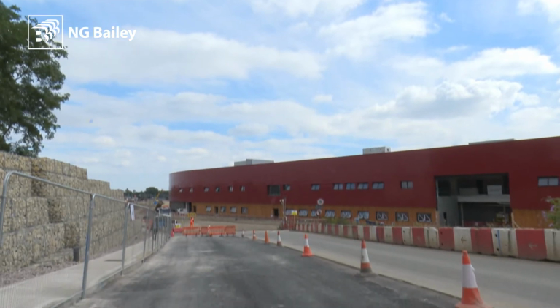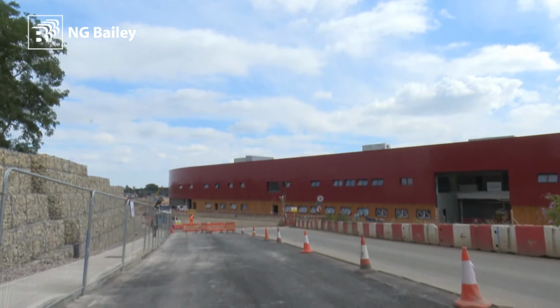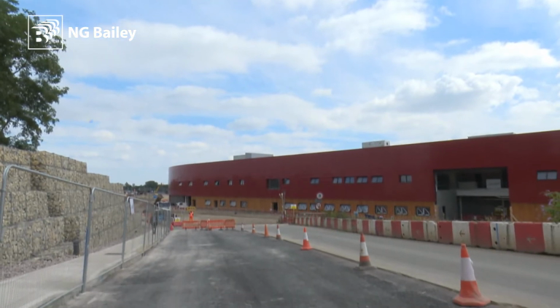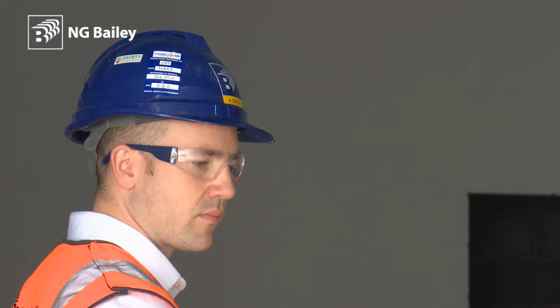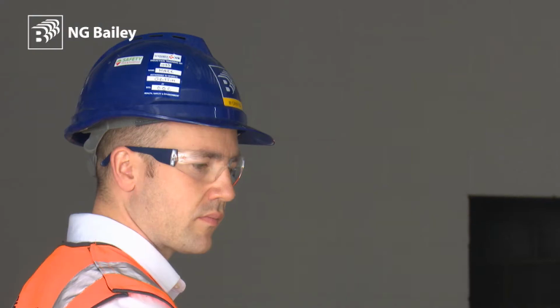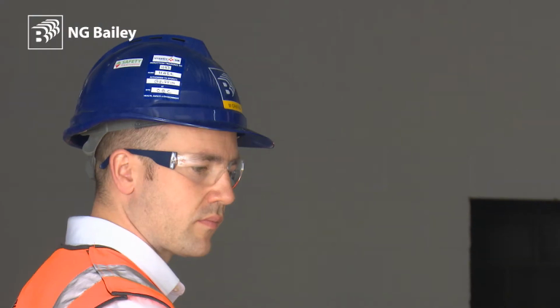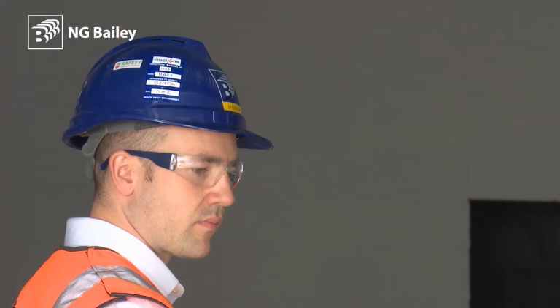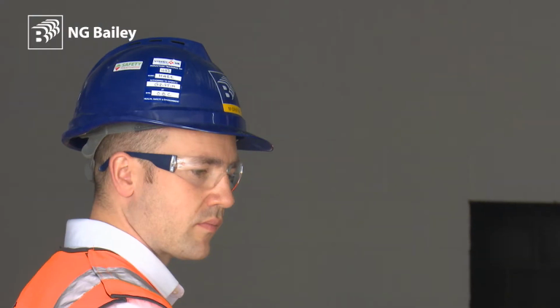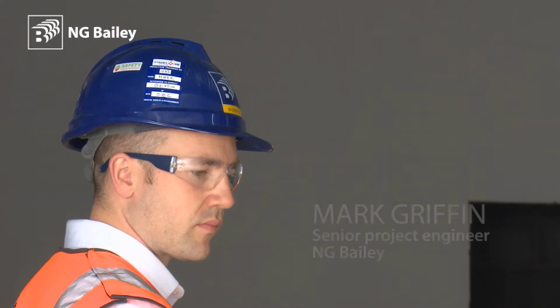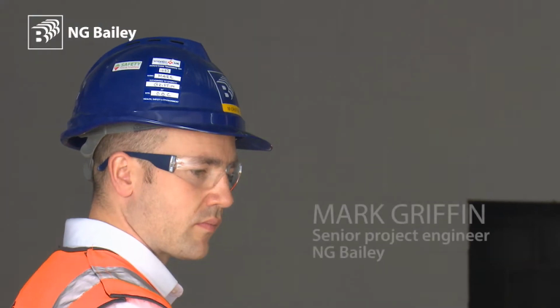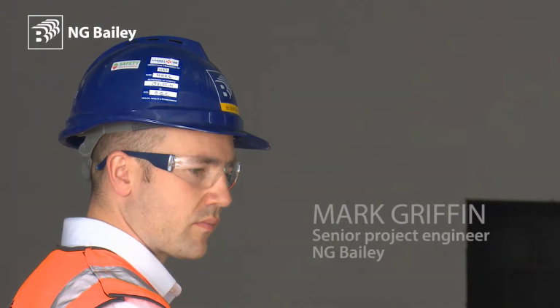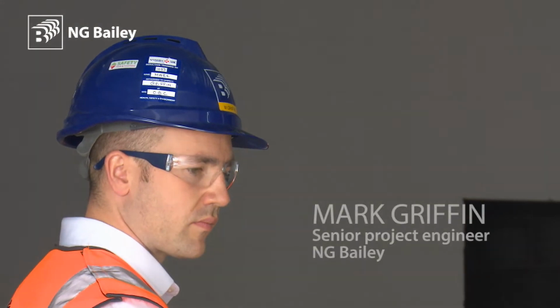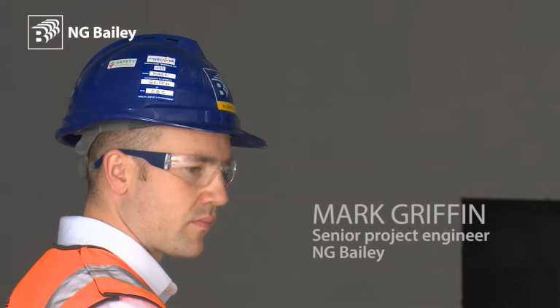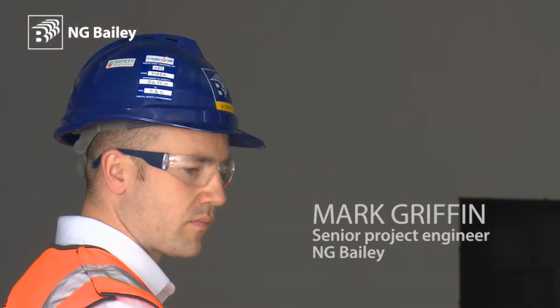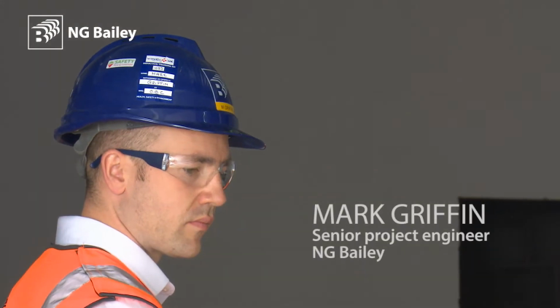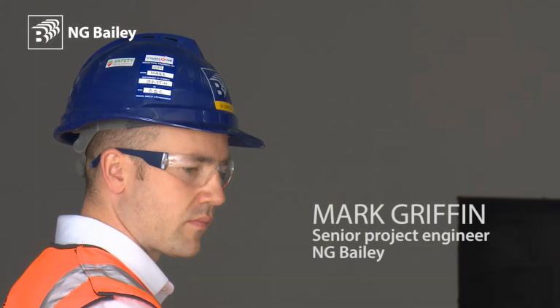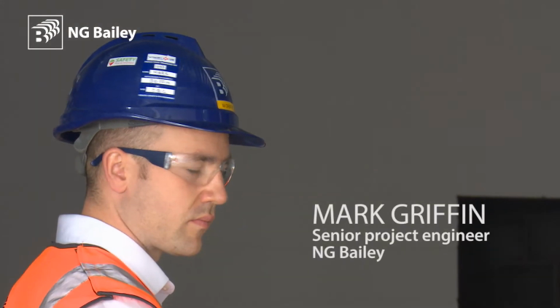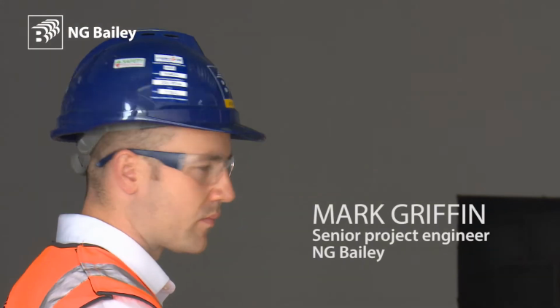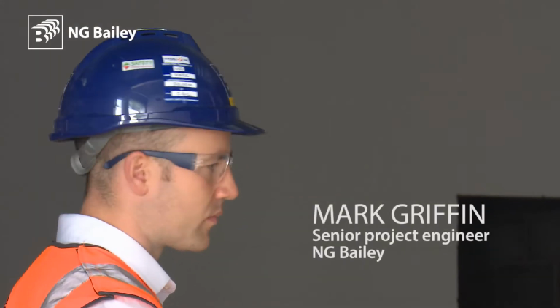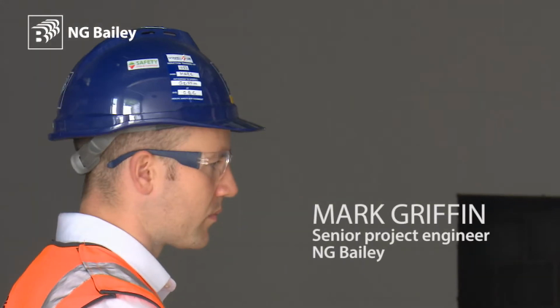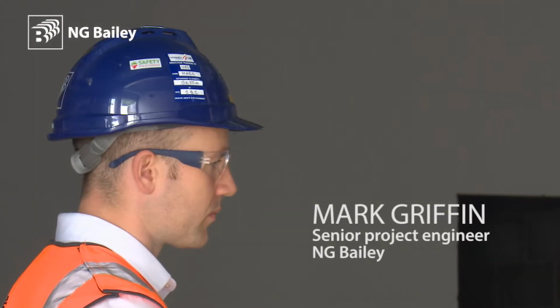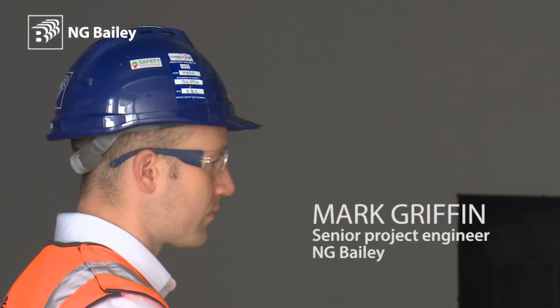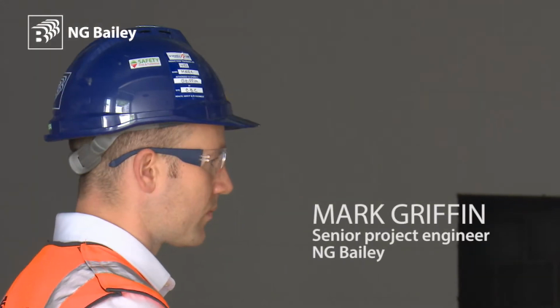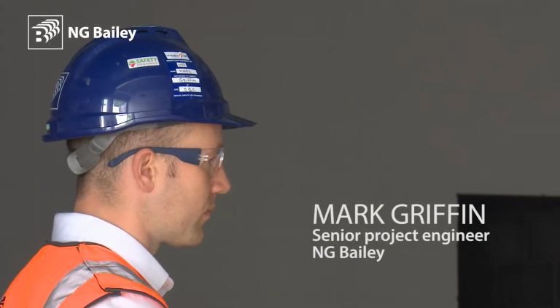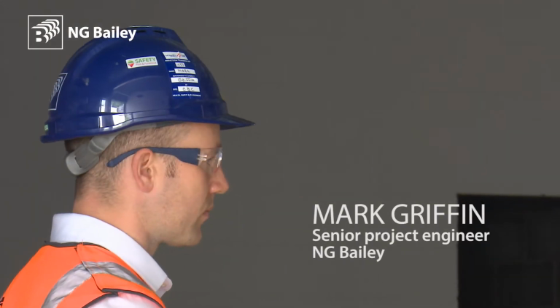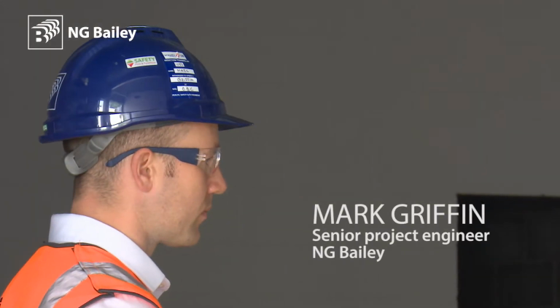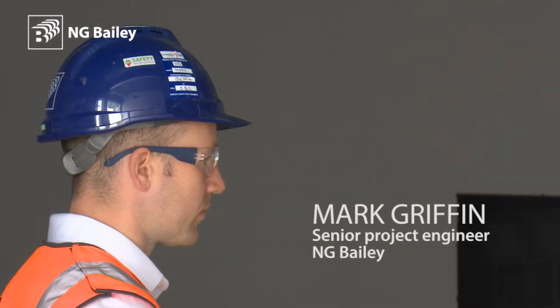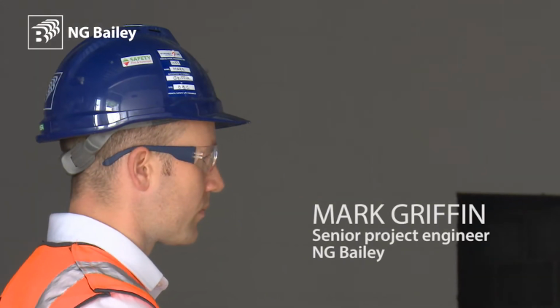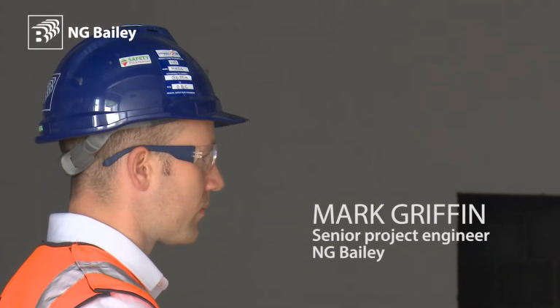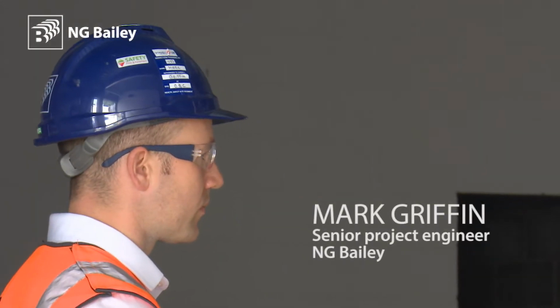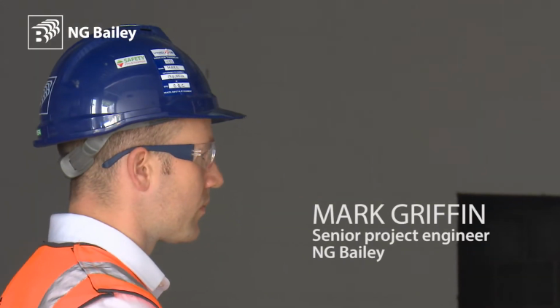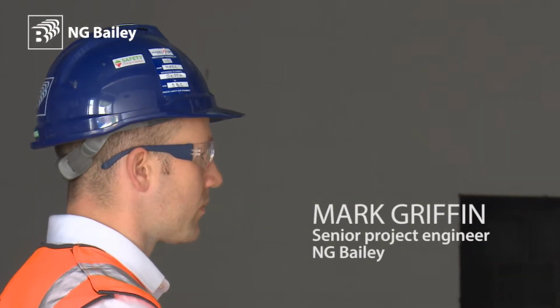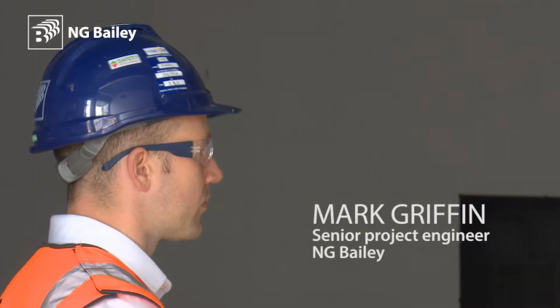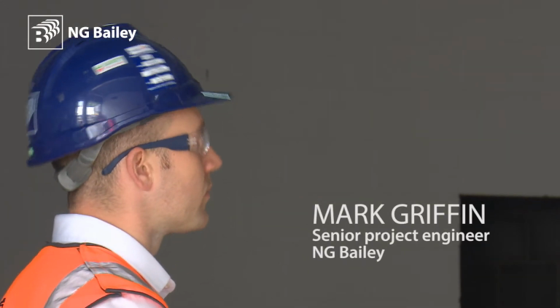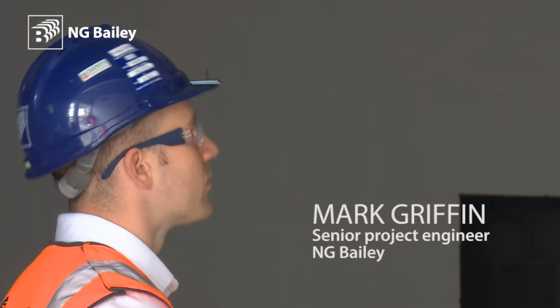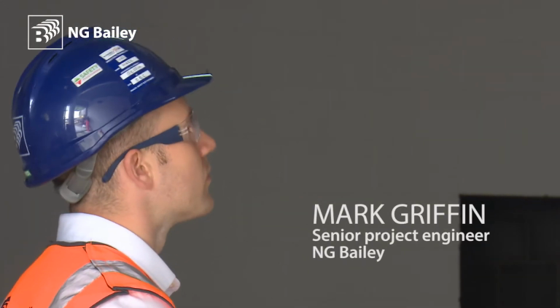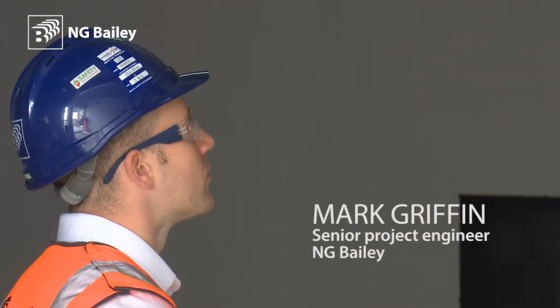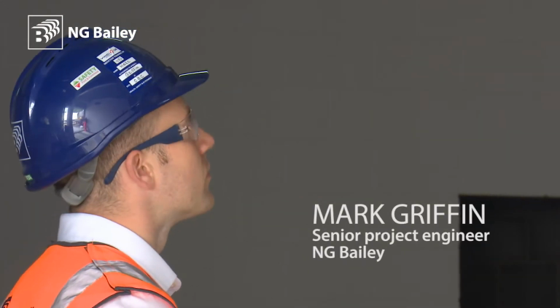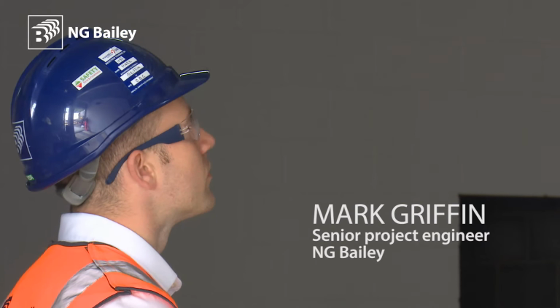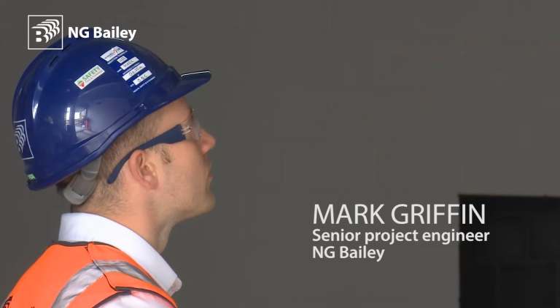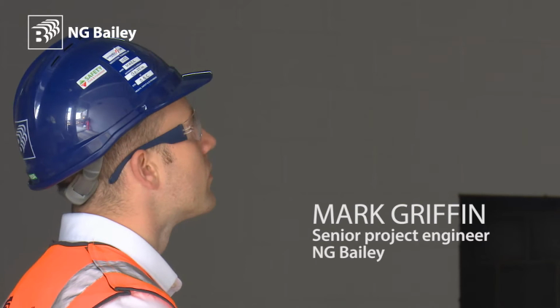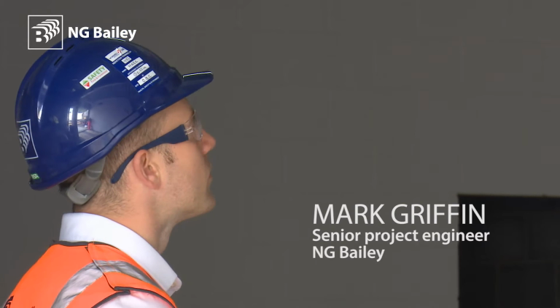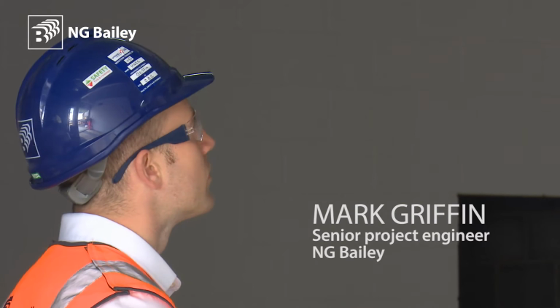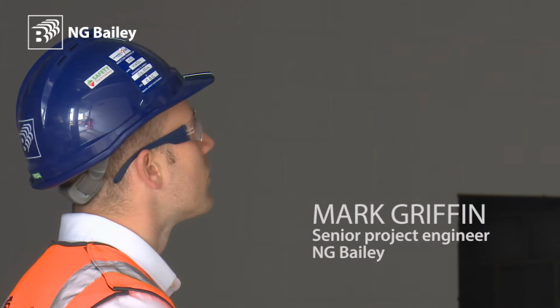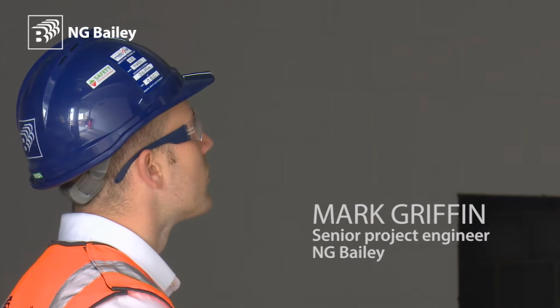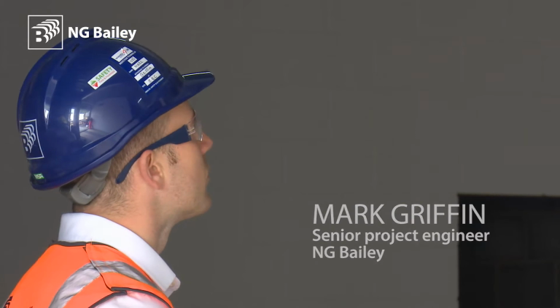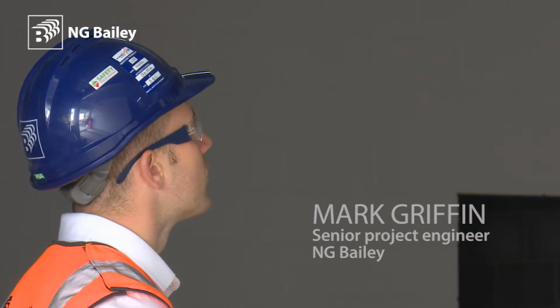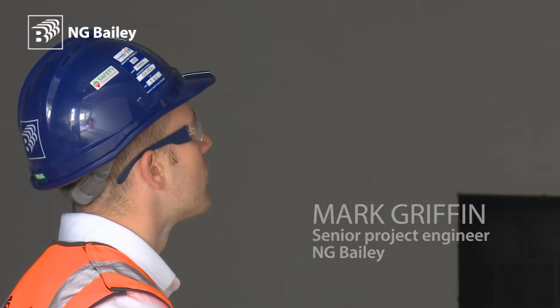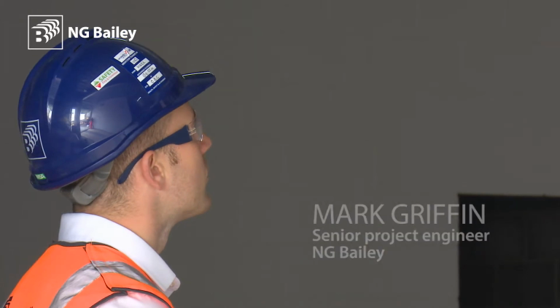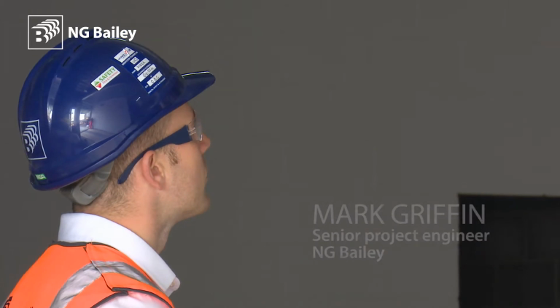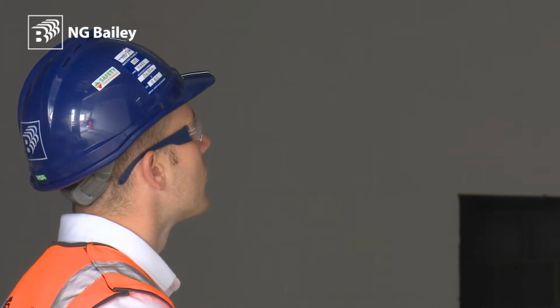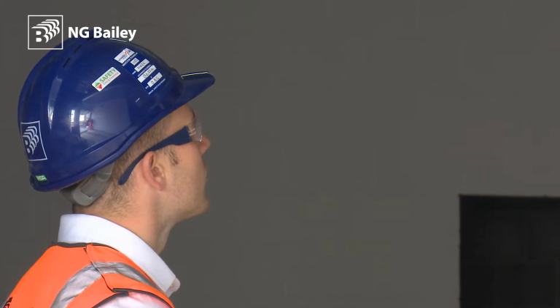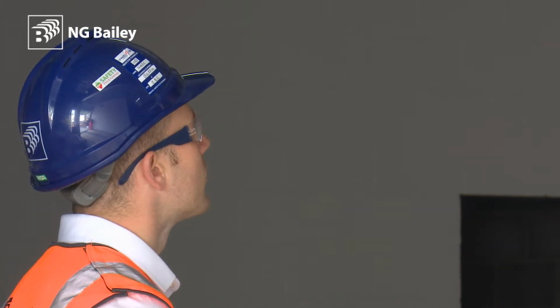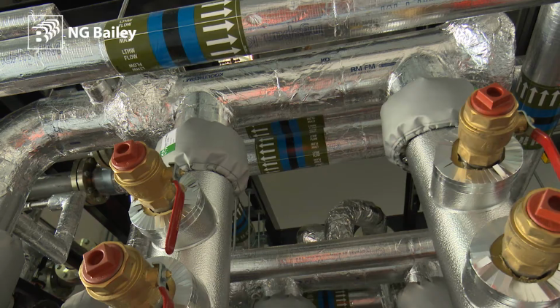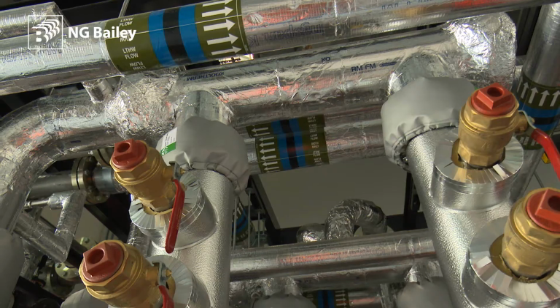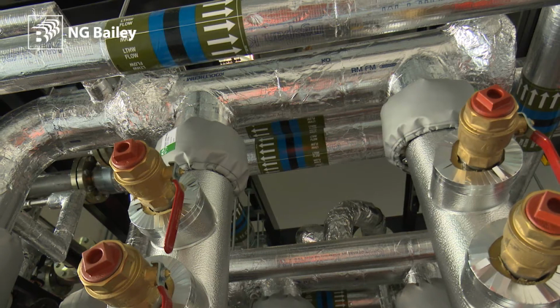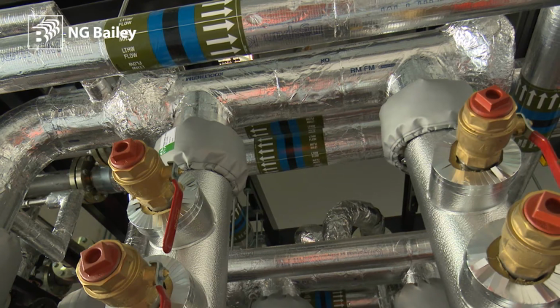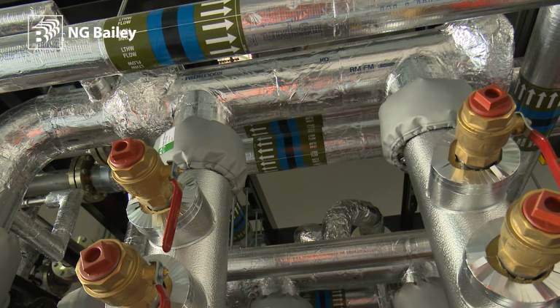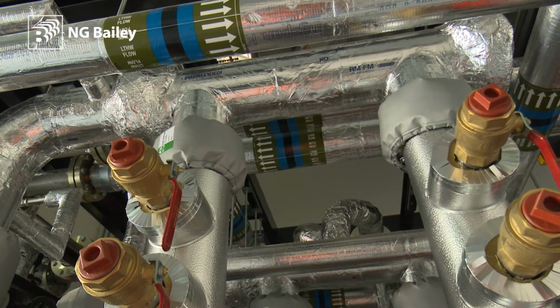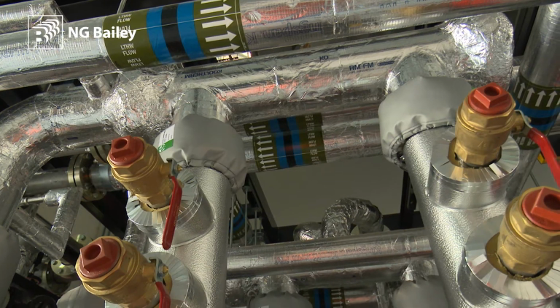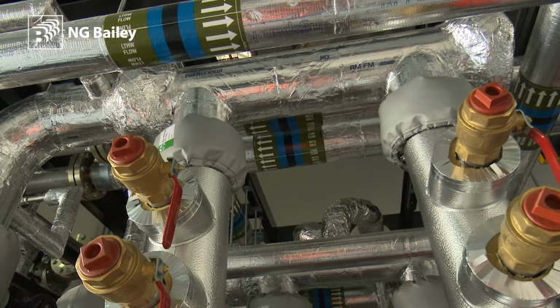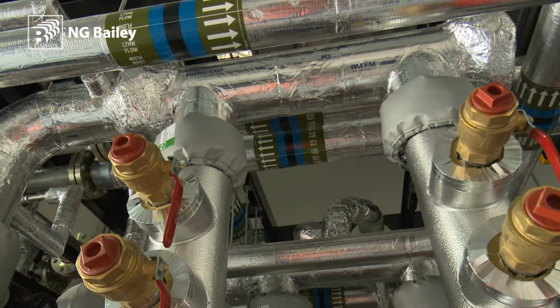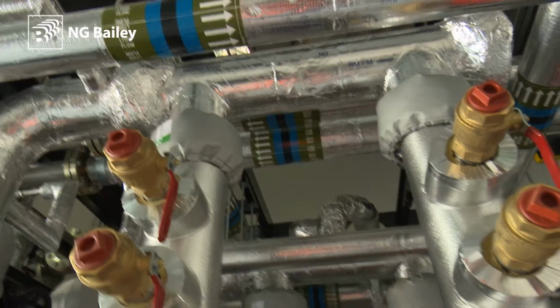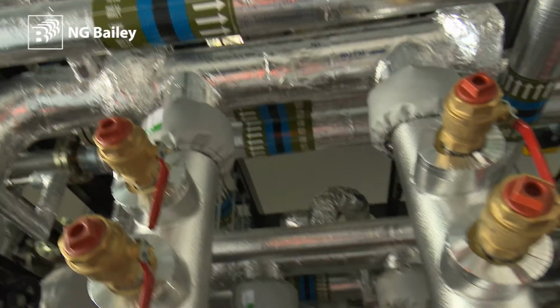Mark Griffin, Senior Project Engineer on Old Oak Common for NG Bailey, looking after the mechanical elements.